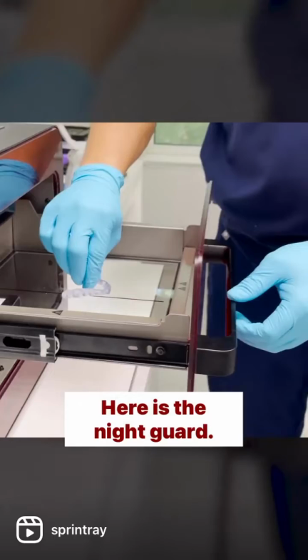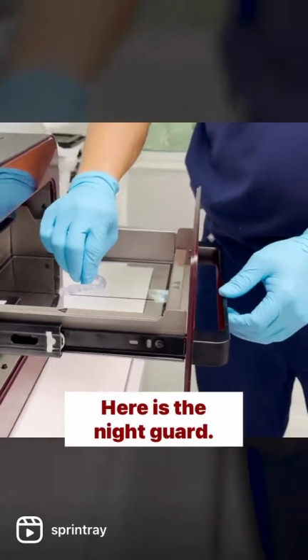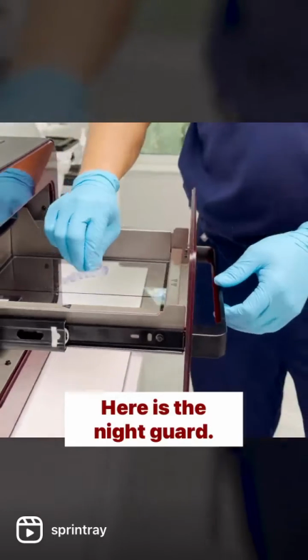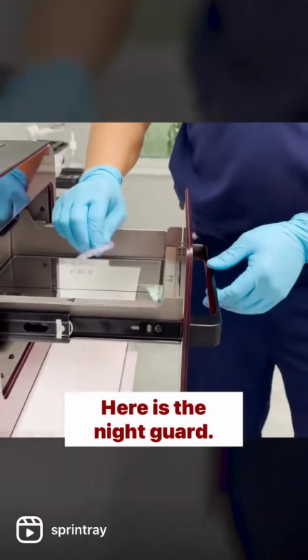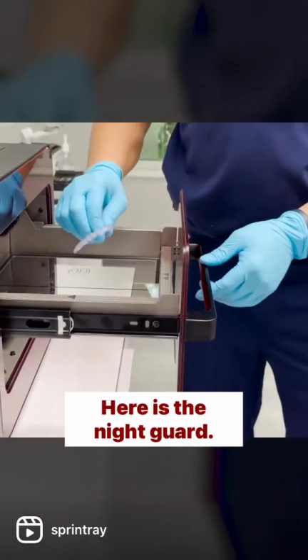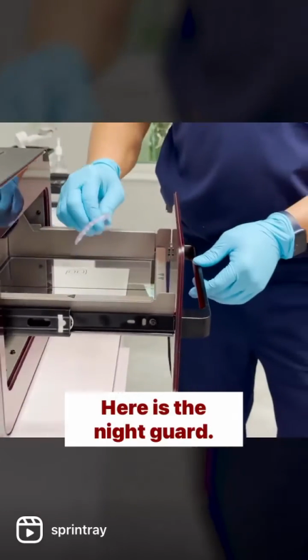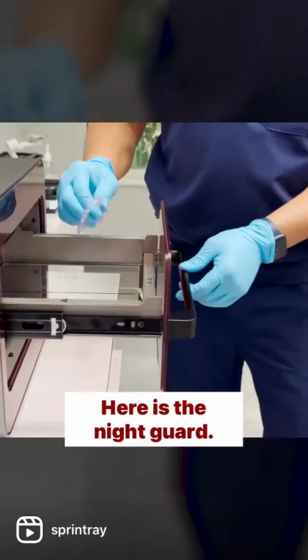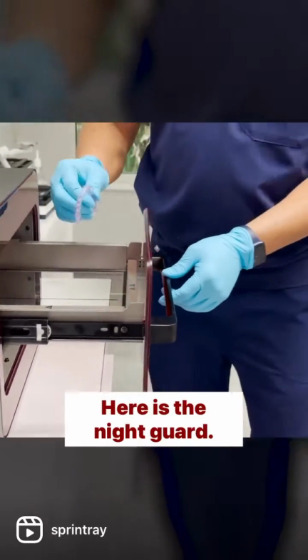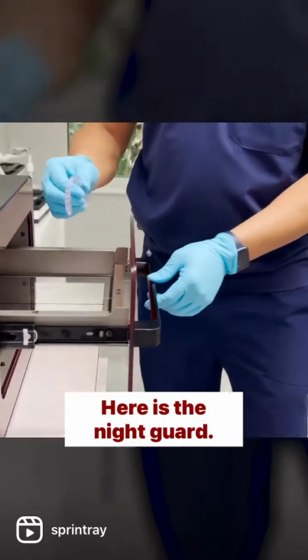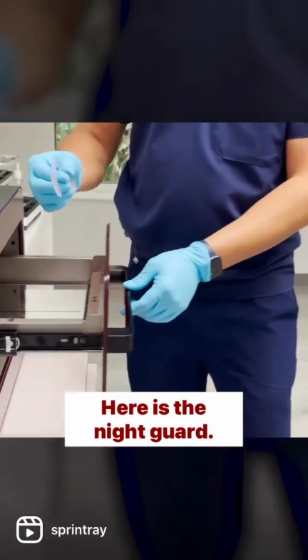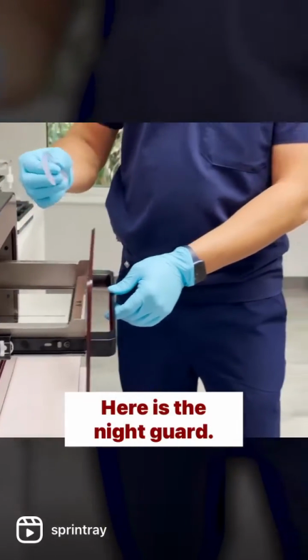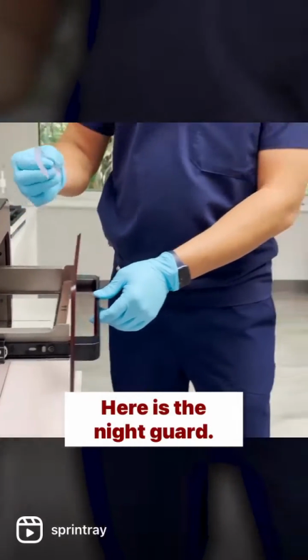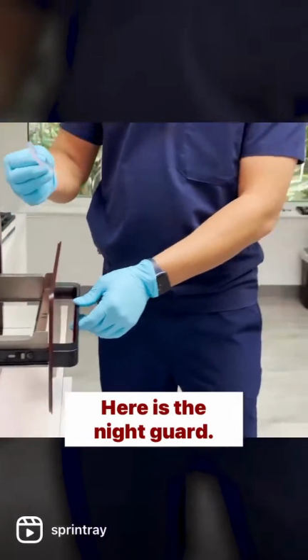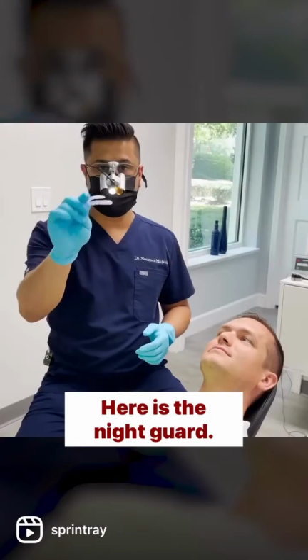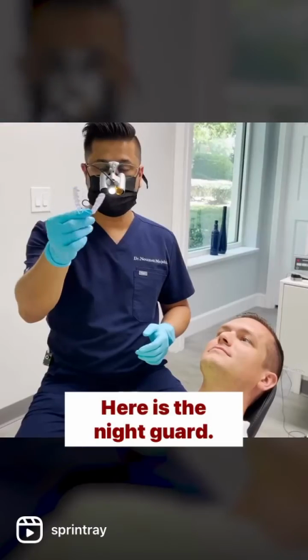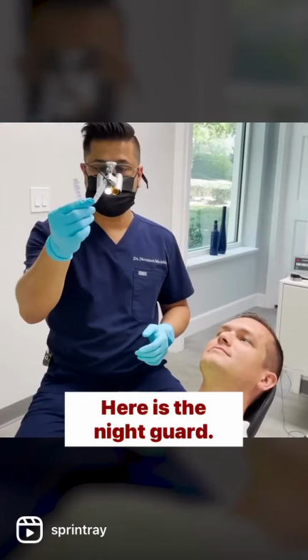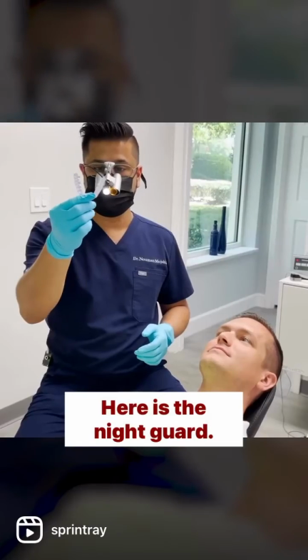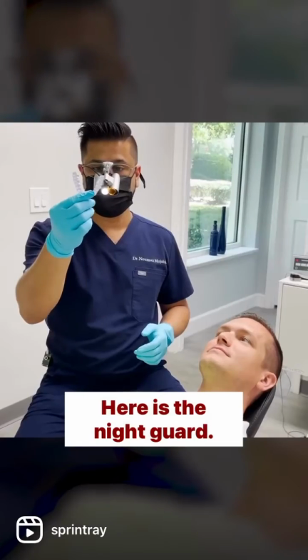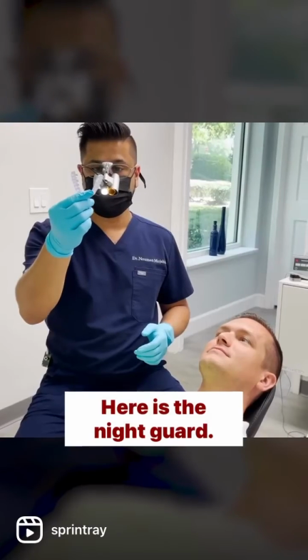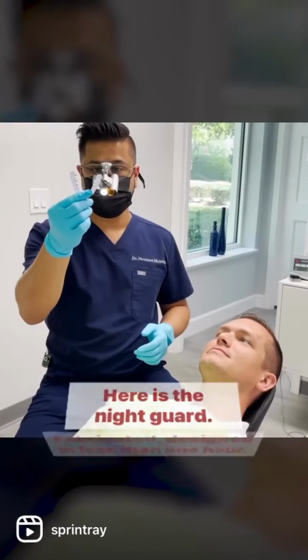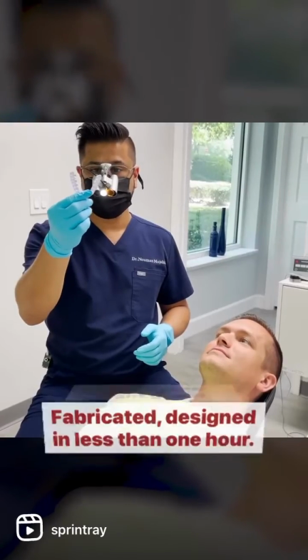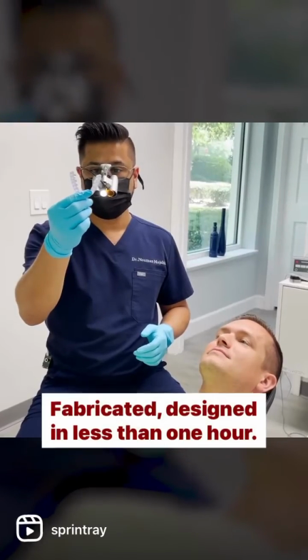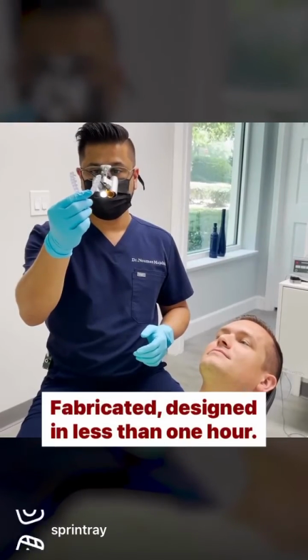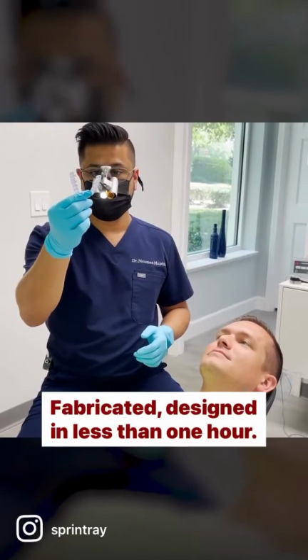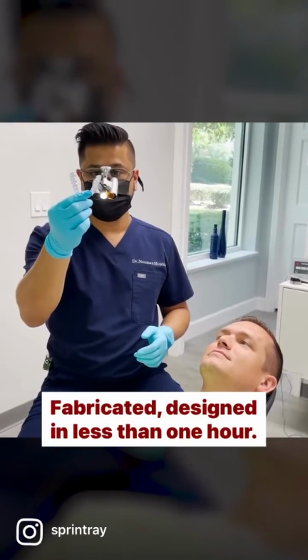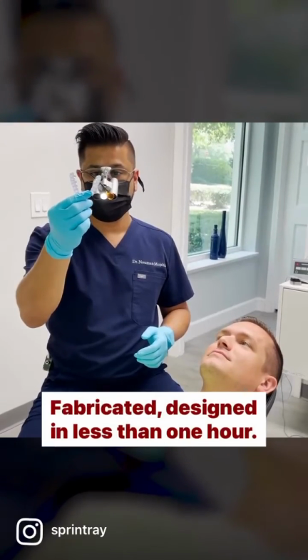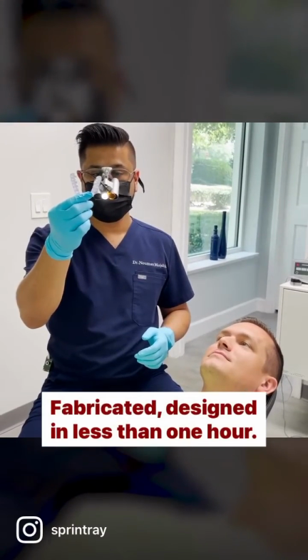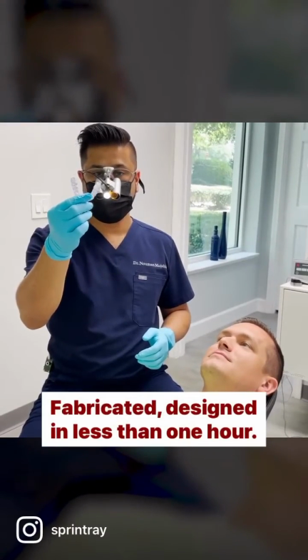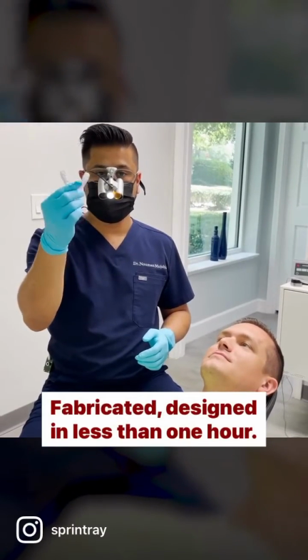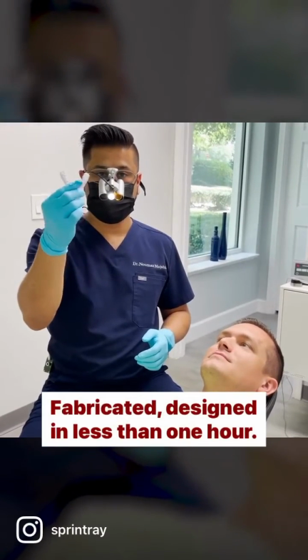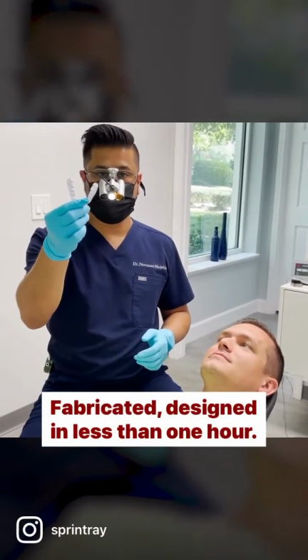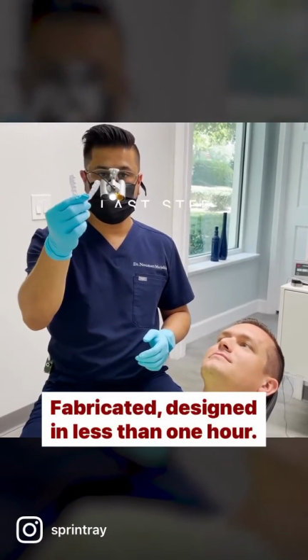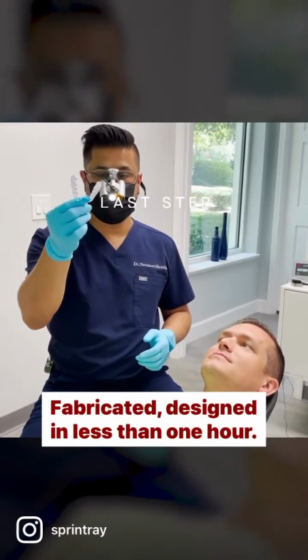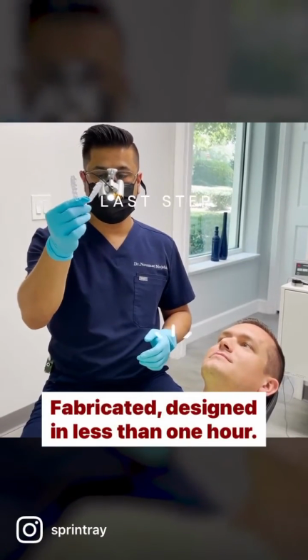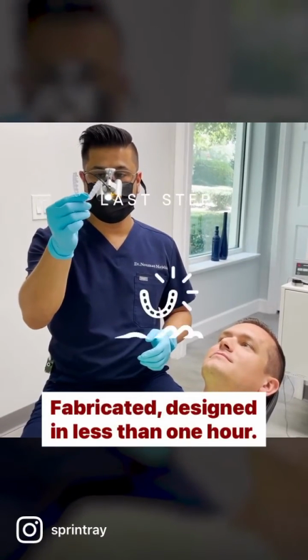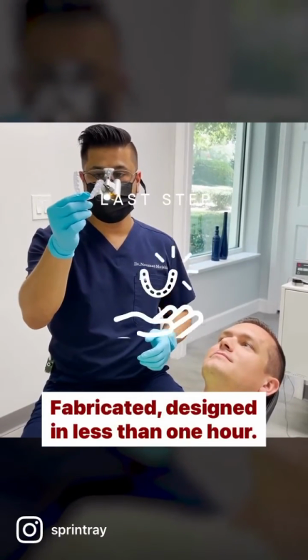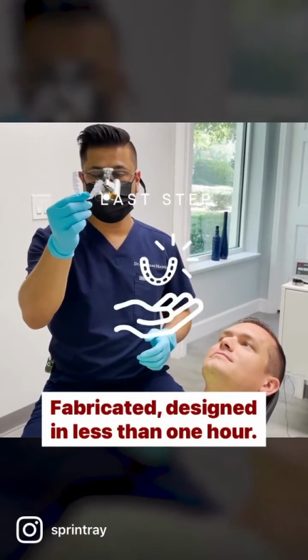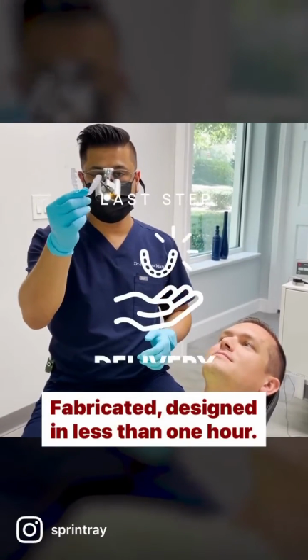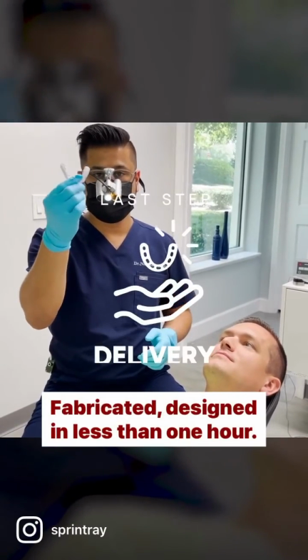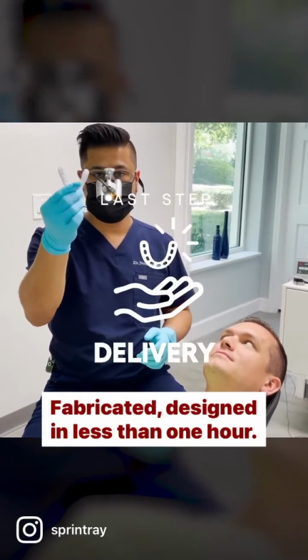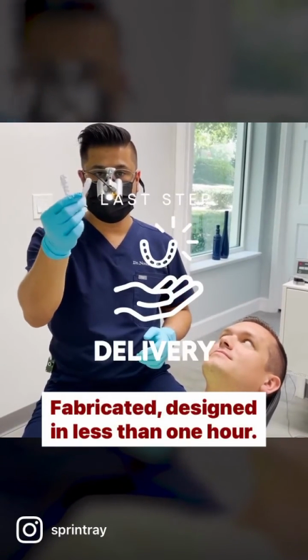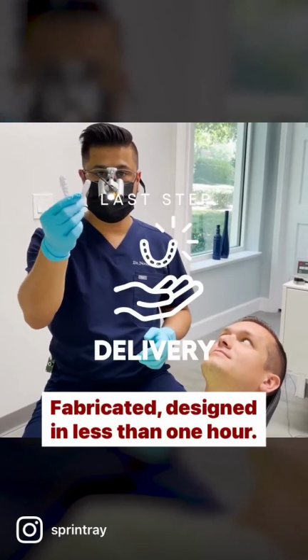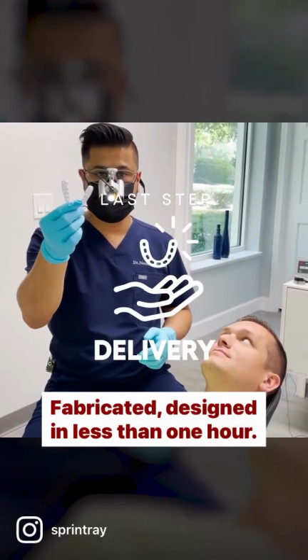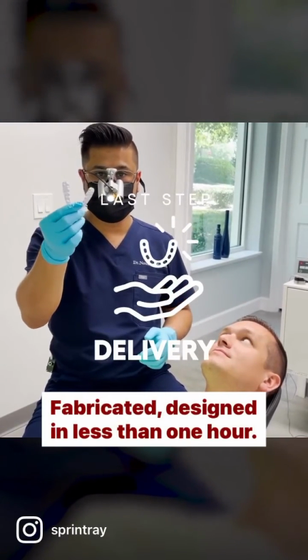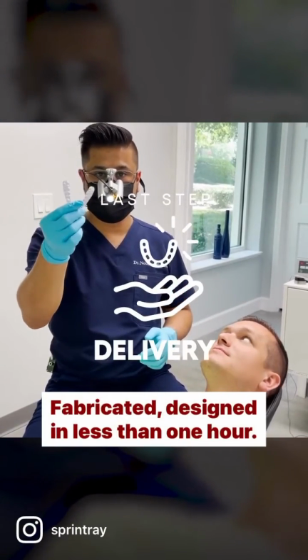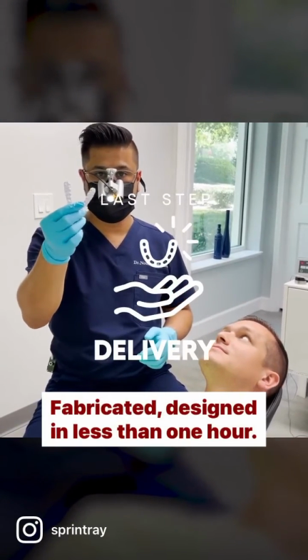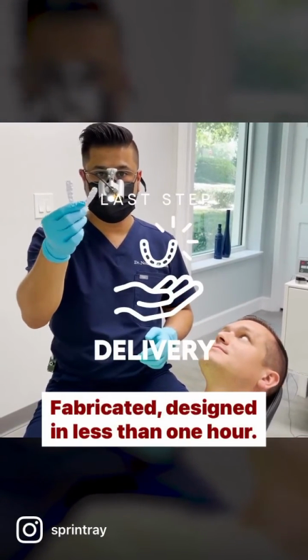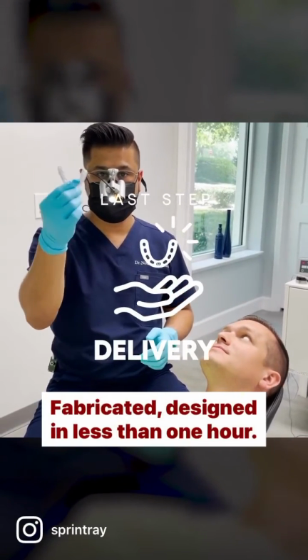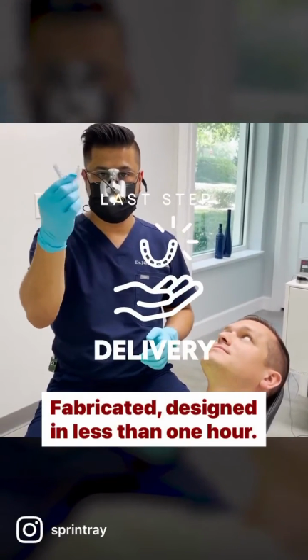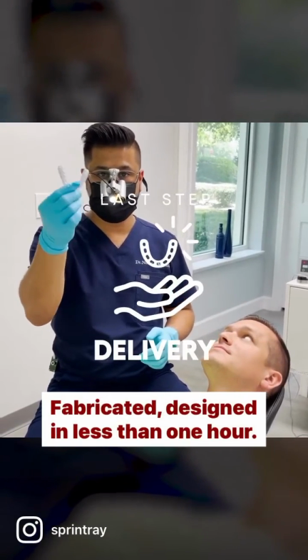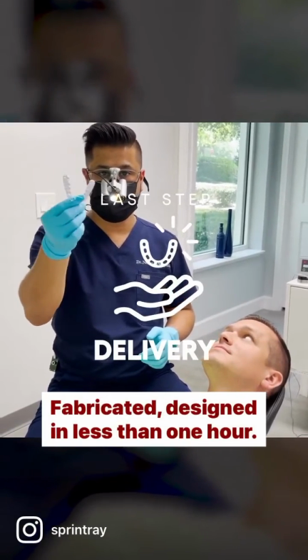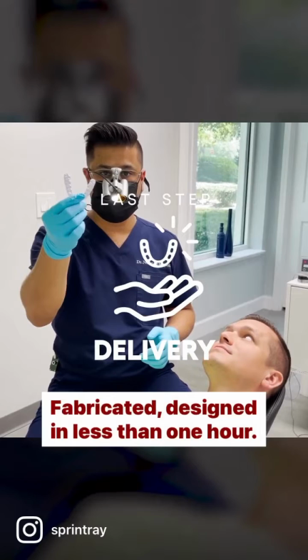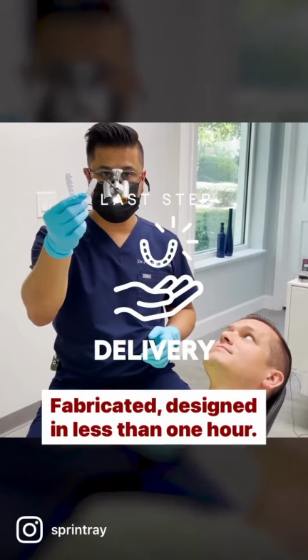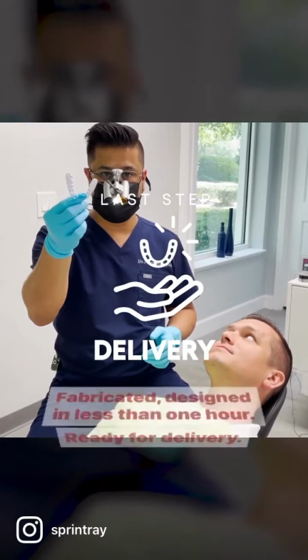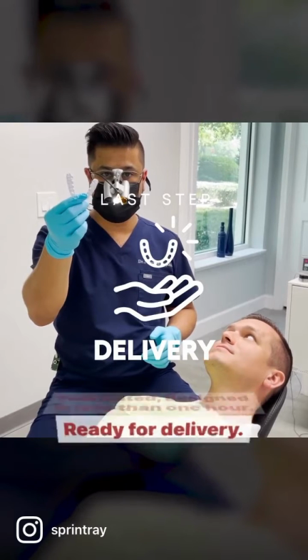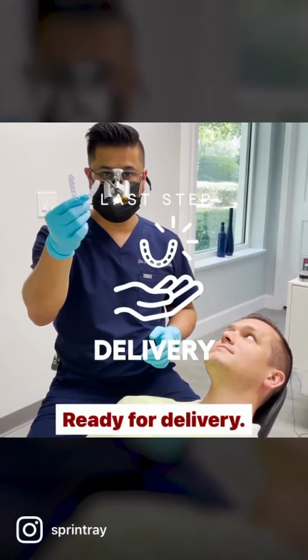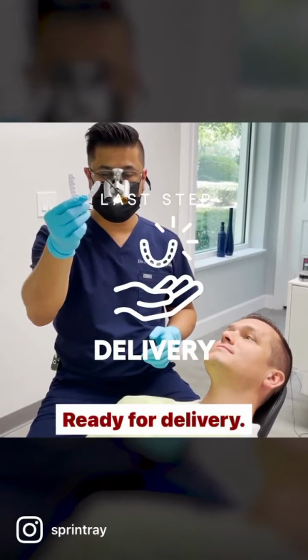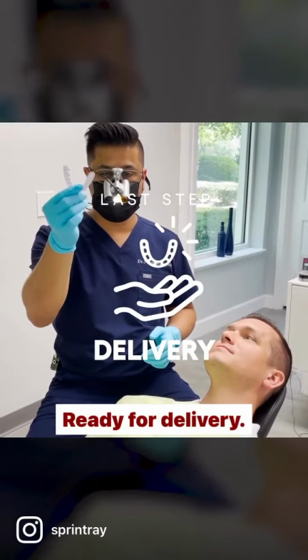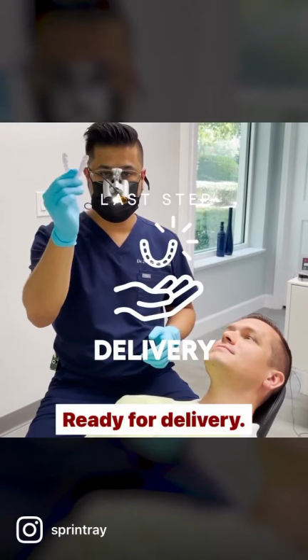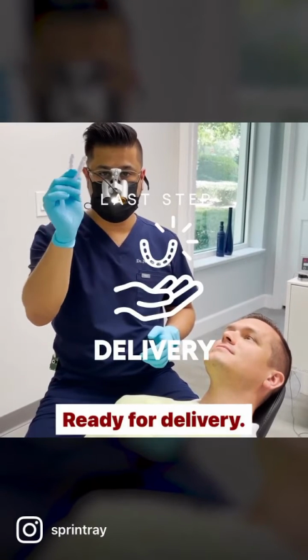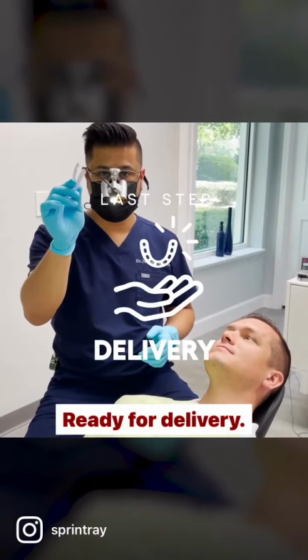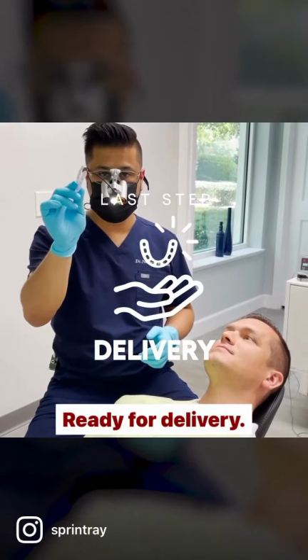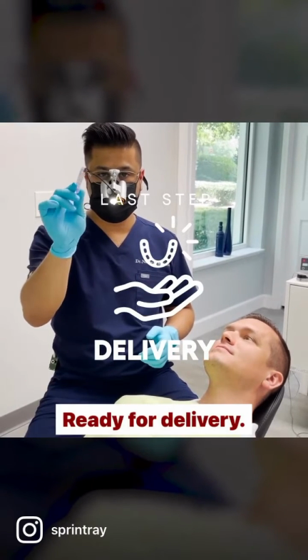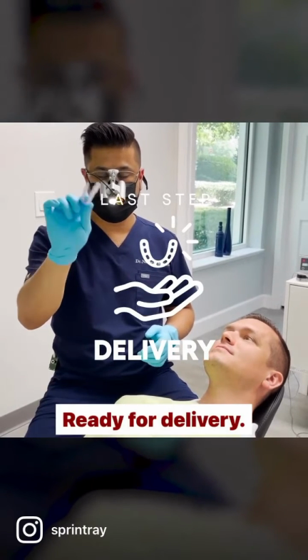Here is the night guard, fabricated and designed in less than one hour, ready for delivery.